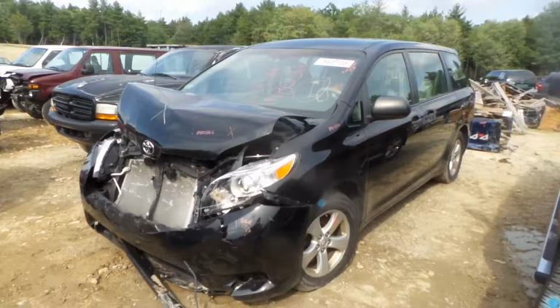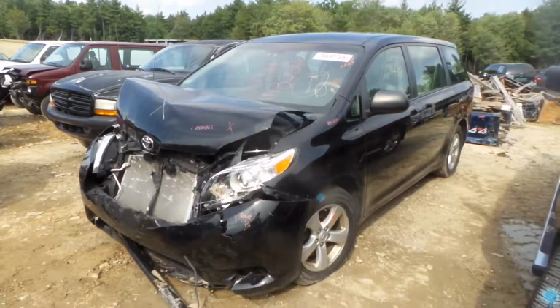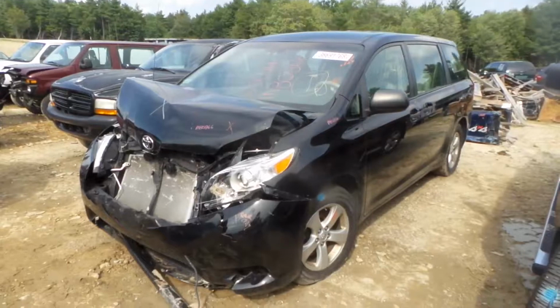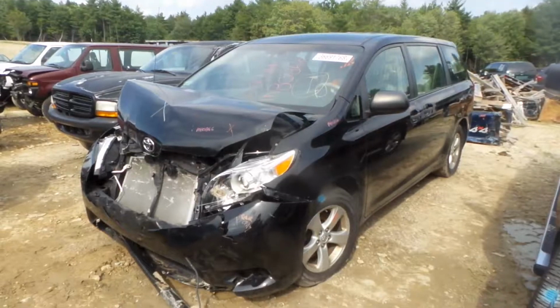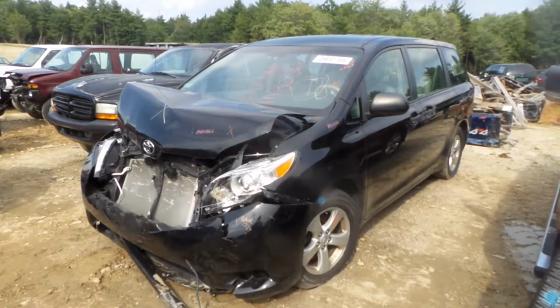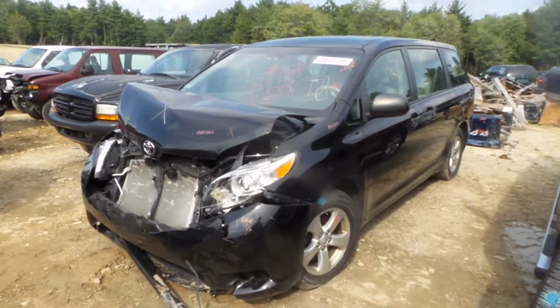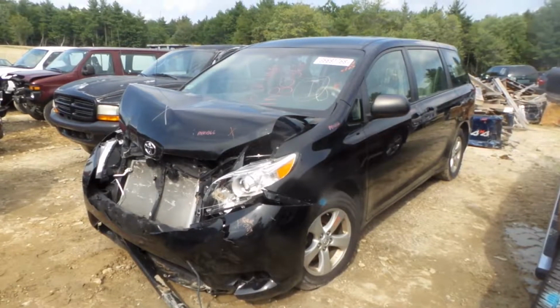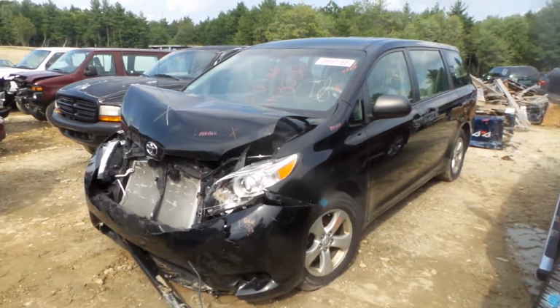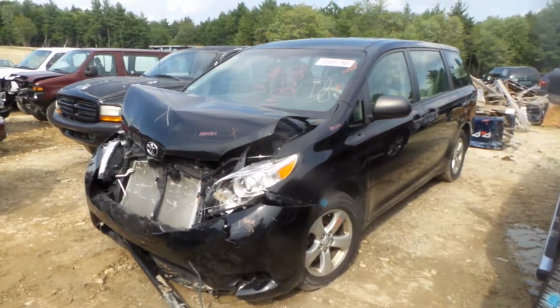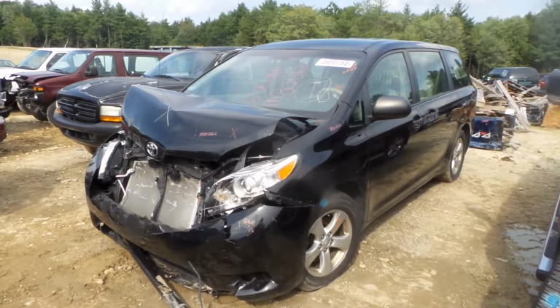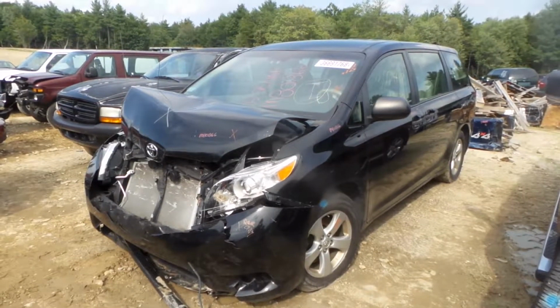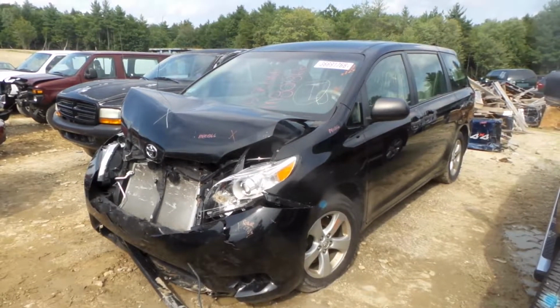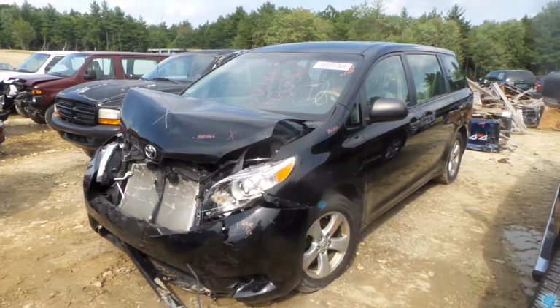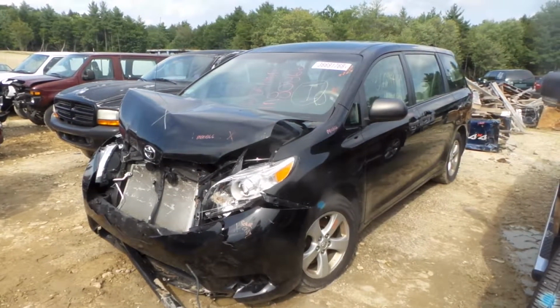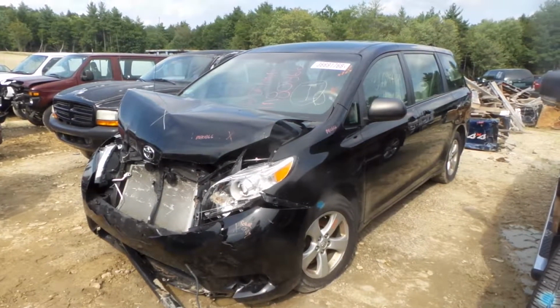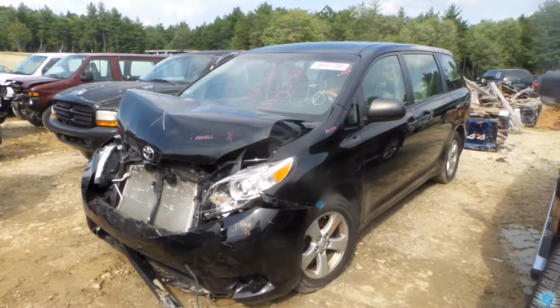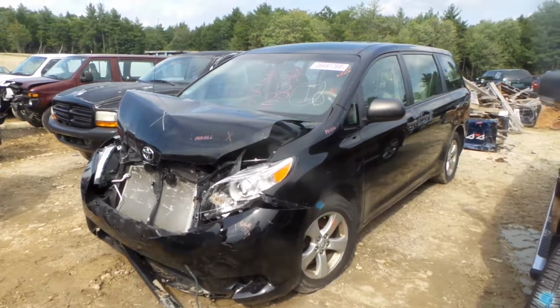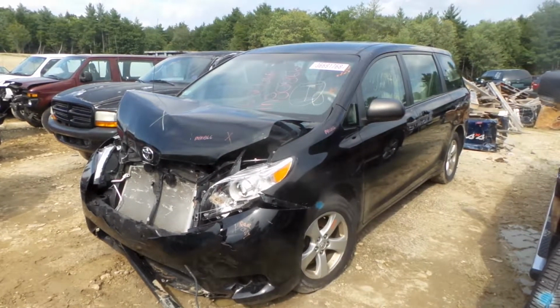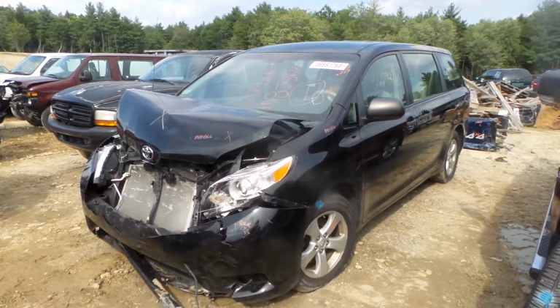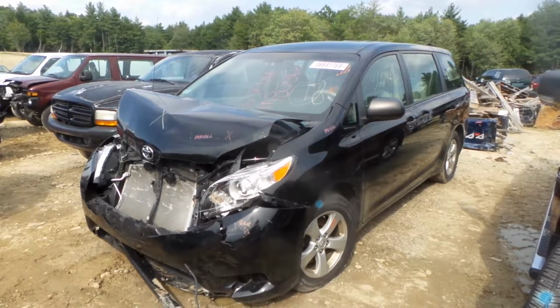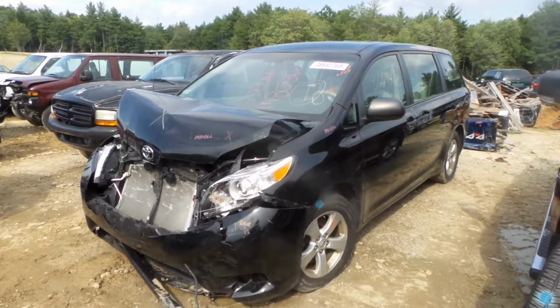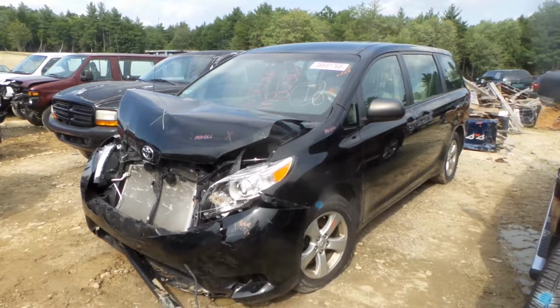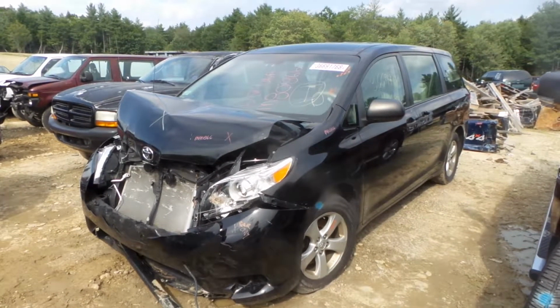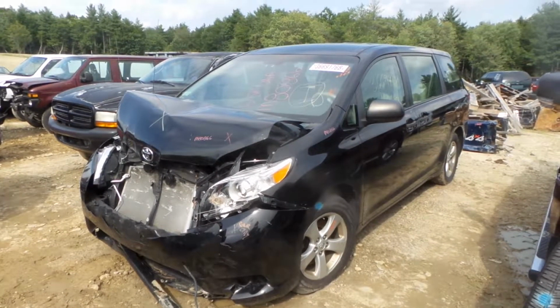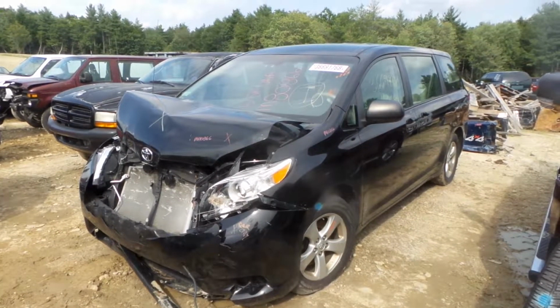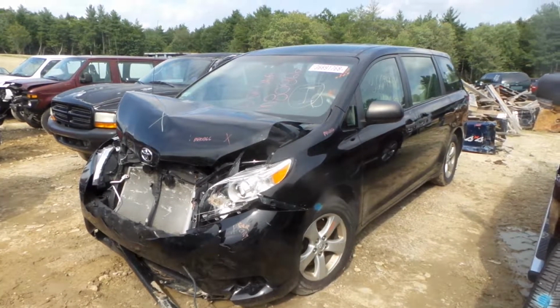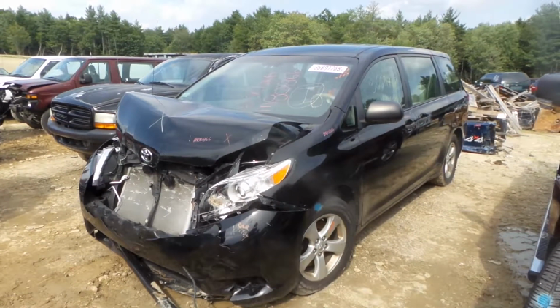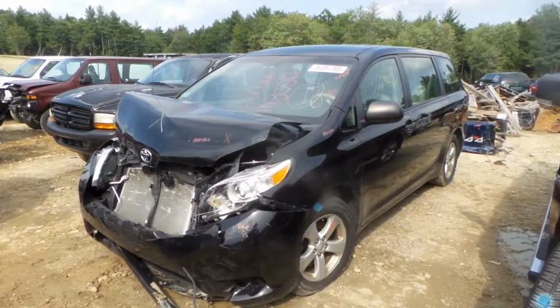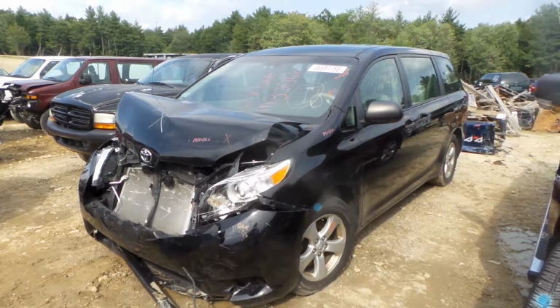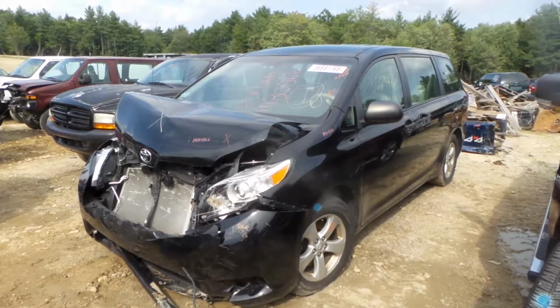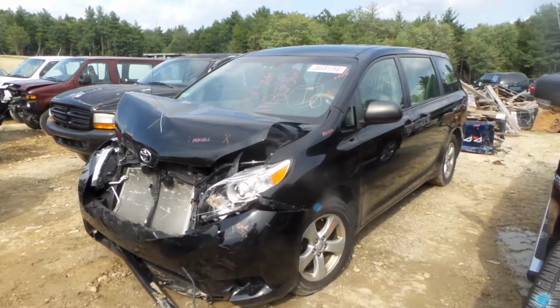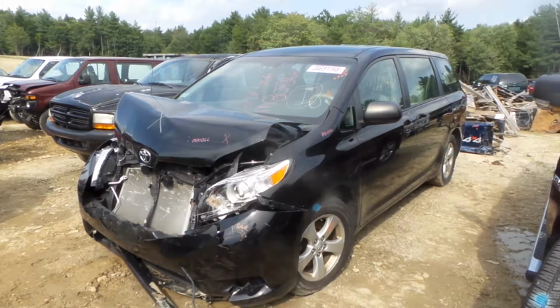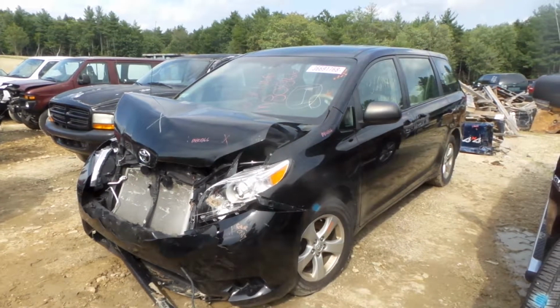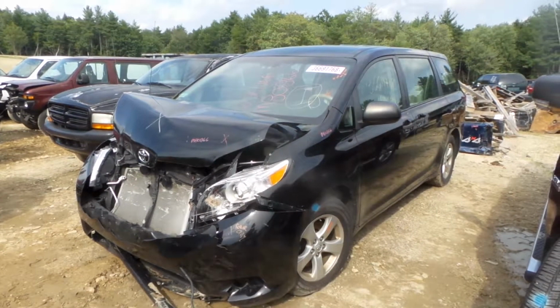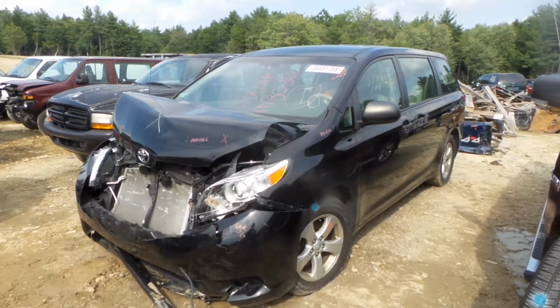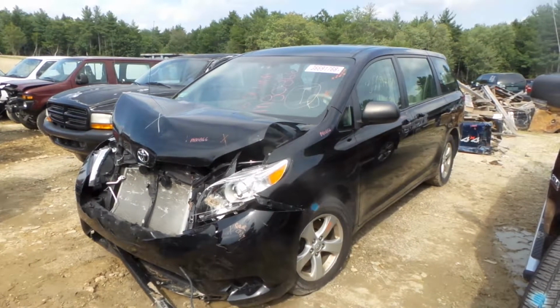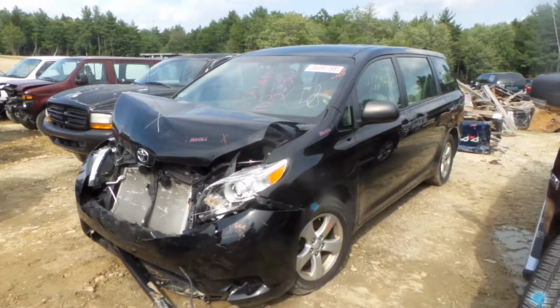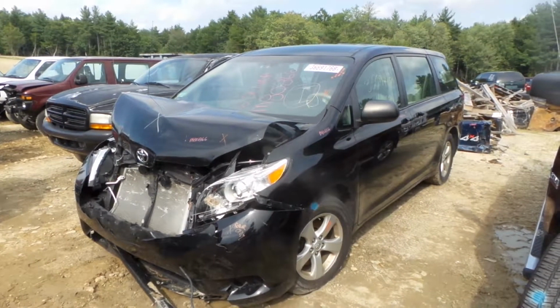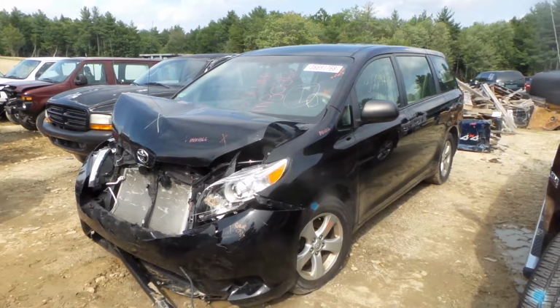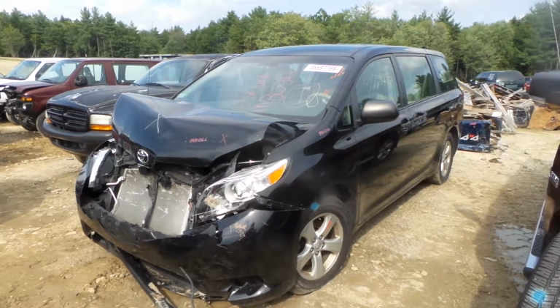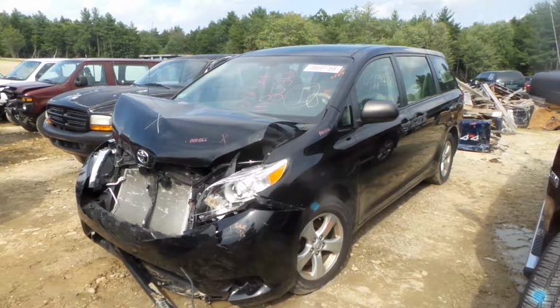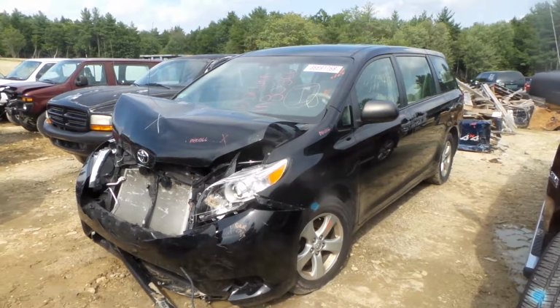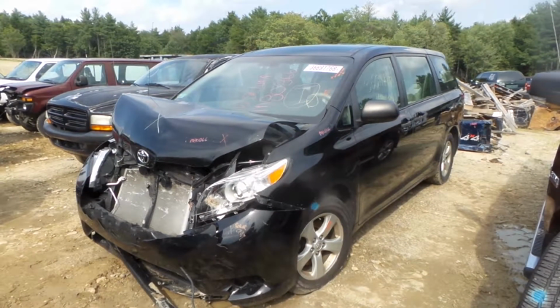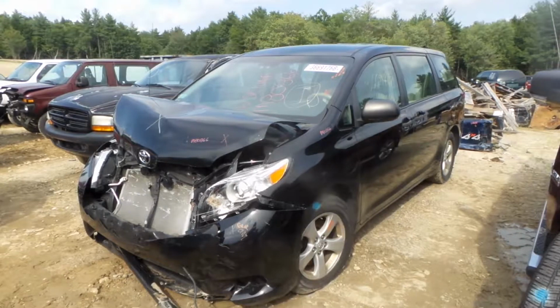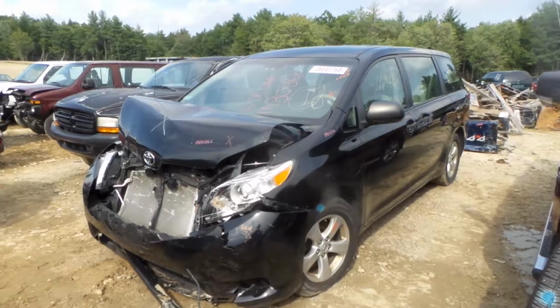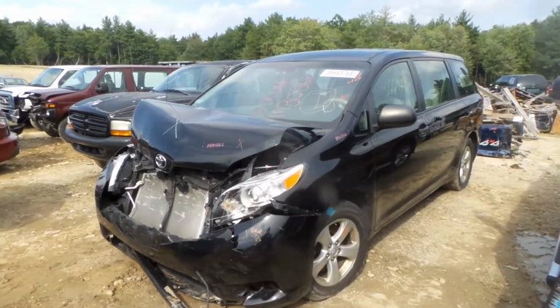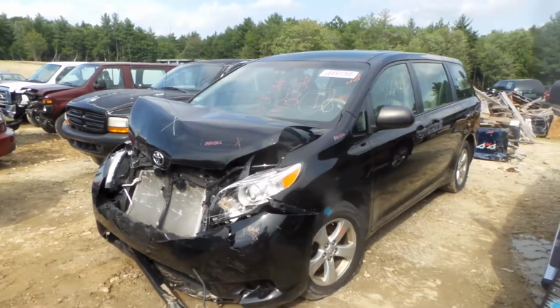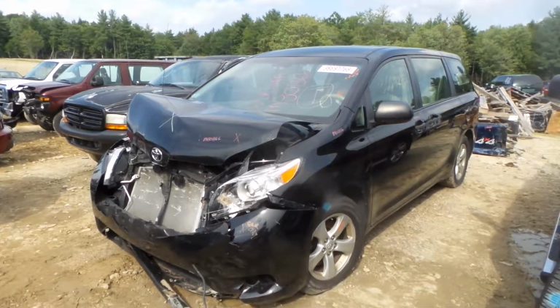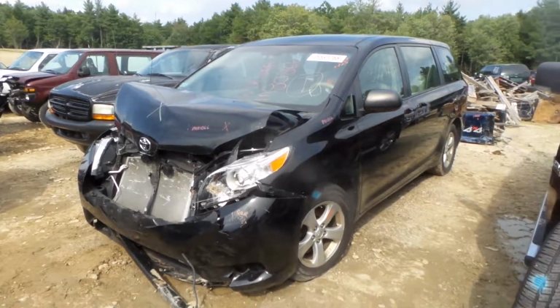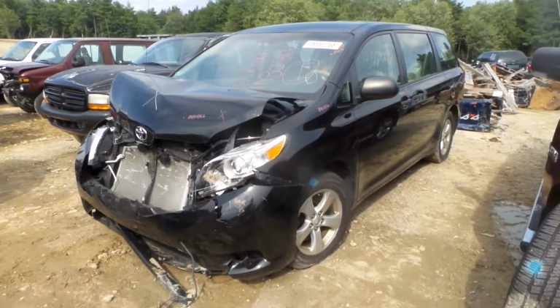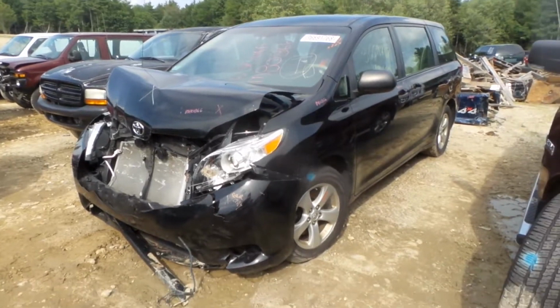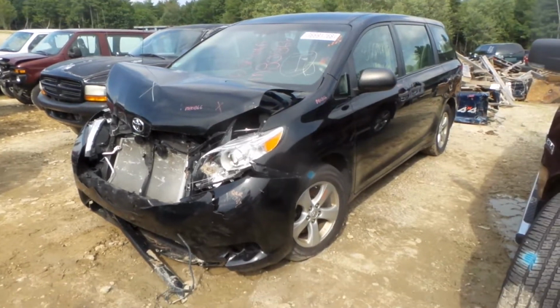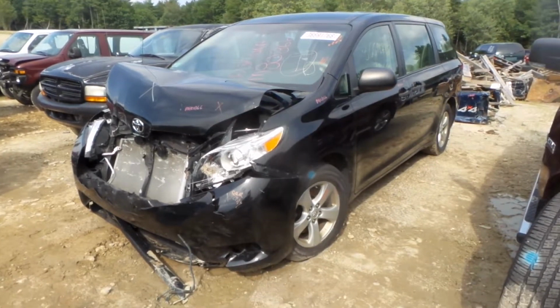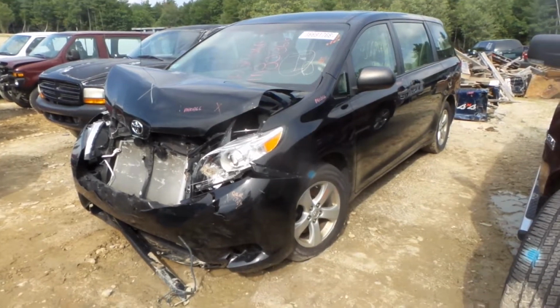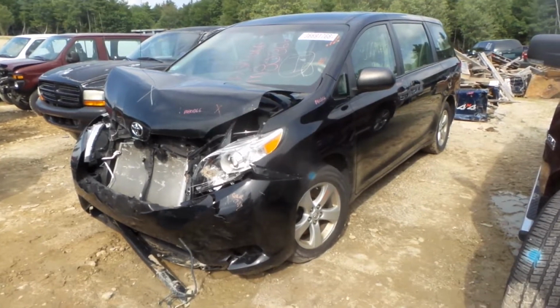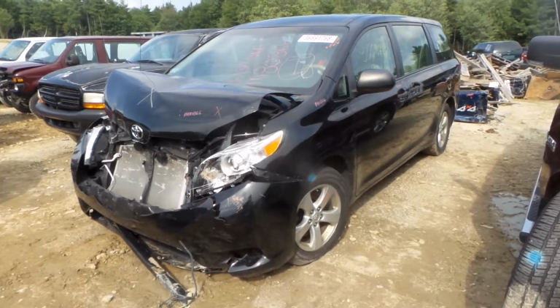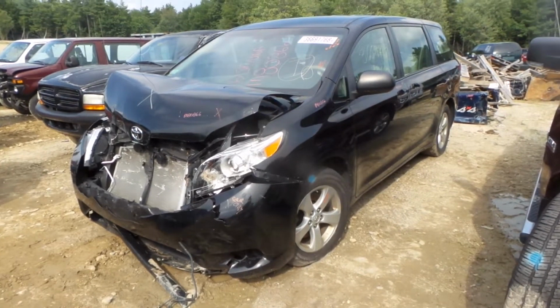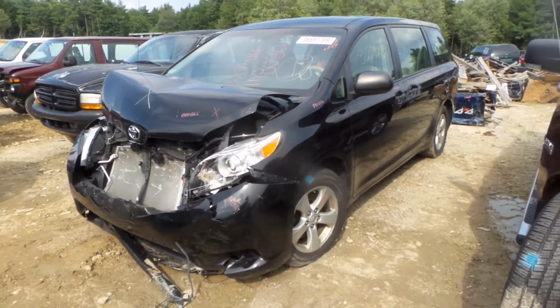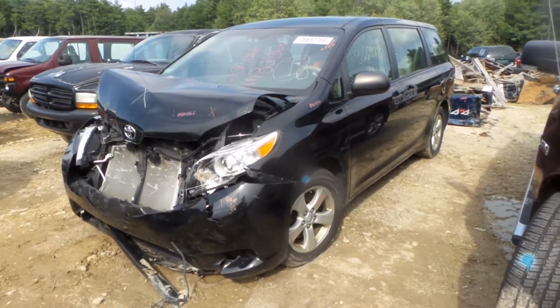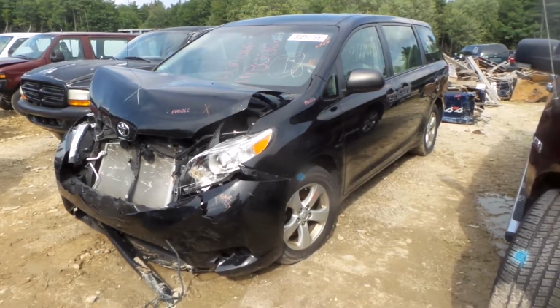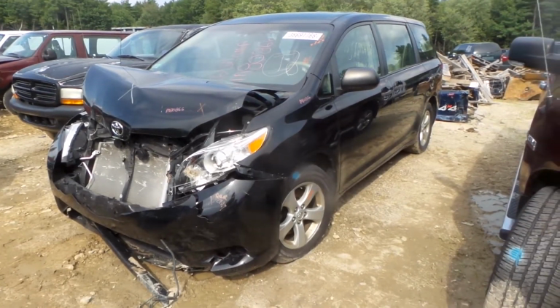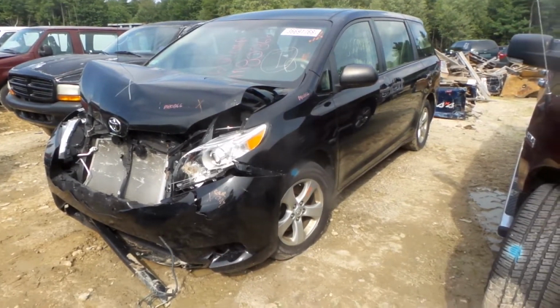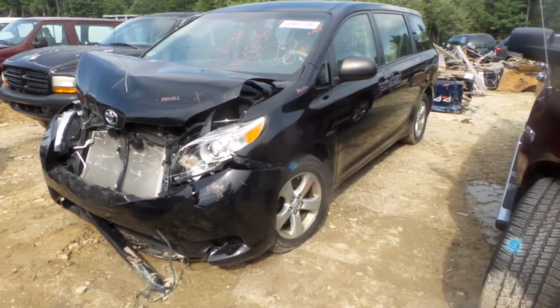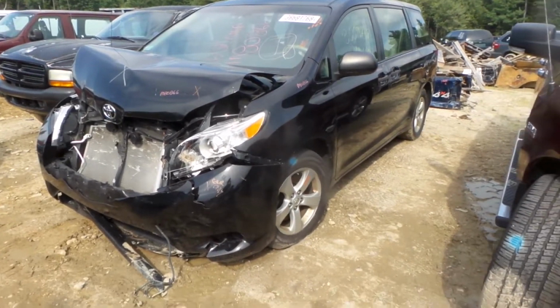Hi, this is Alex with New England Auto and Truck Recycler, and today we are parting out a 2012 Toyota Sienna, stock number M80866.